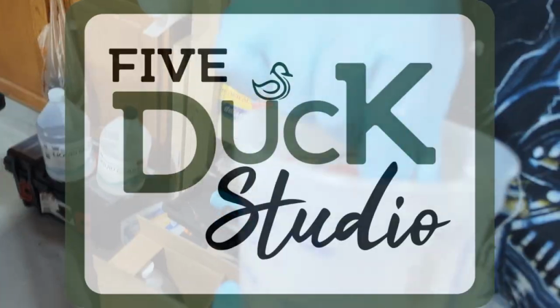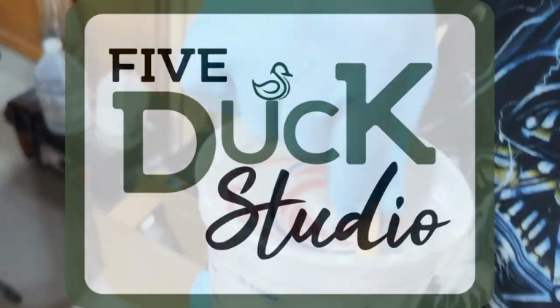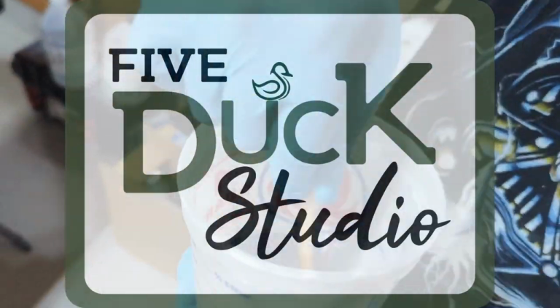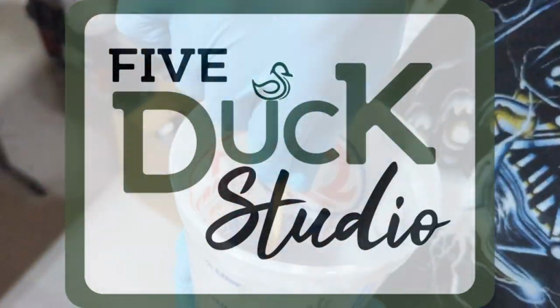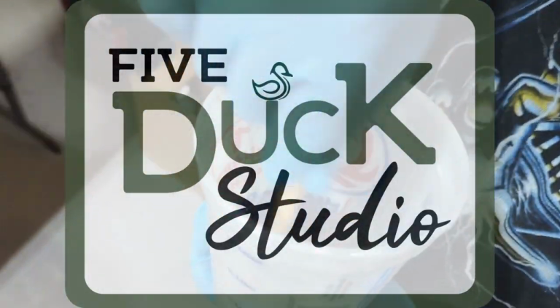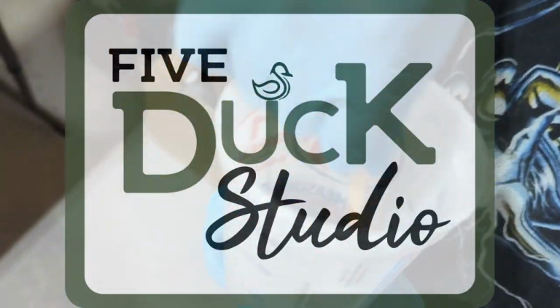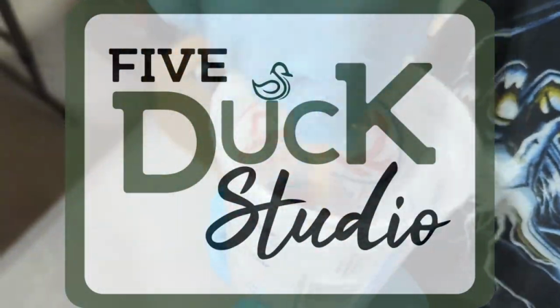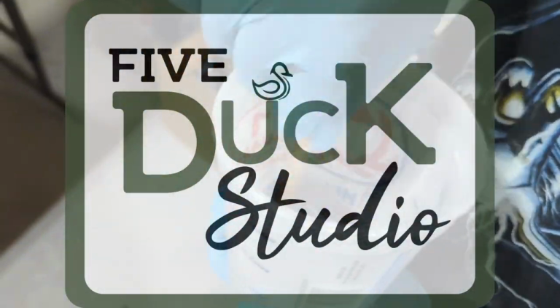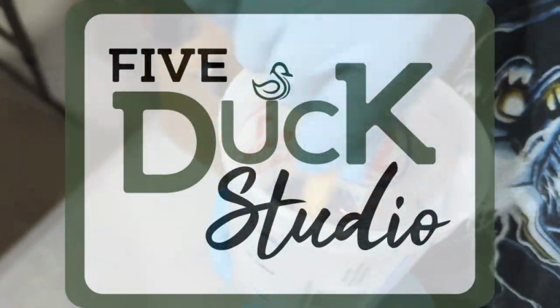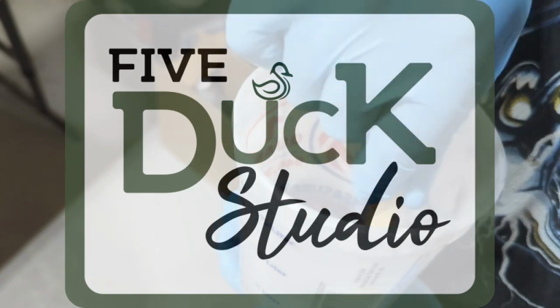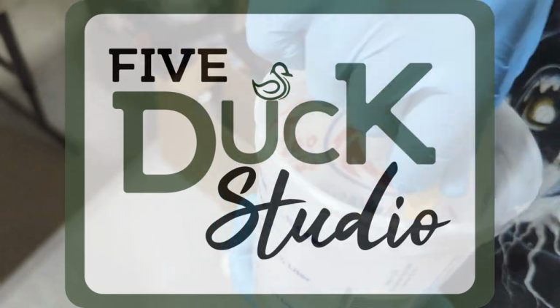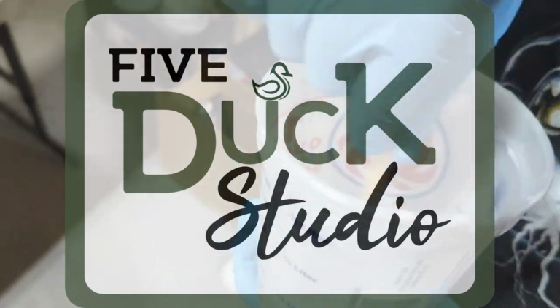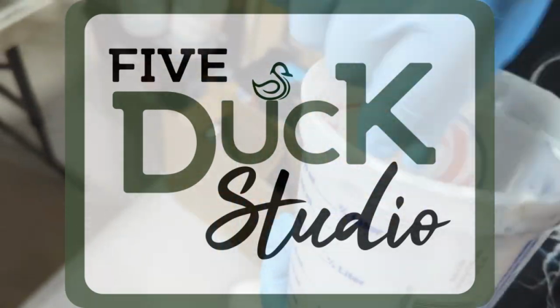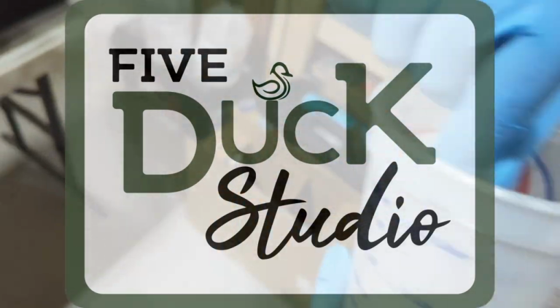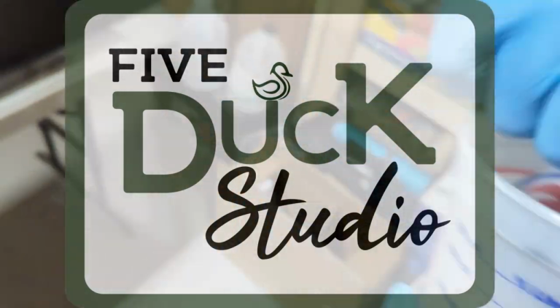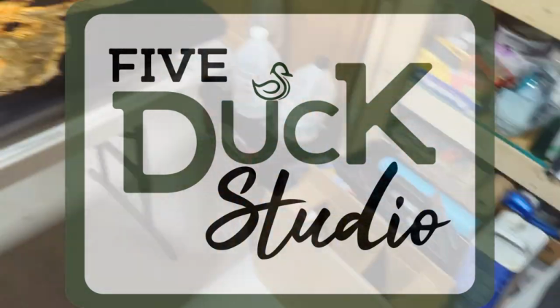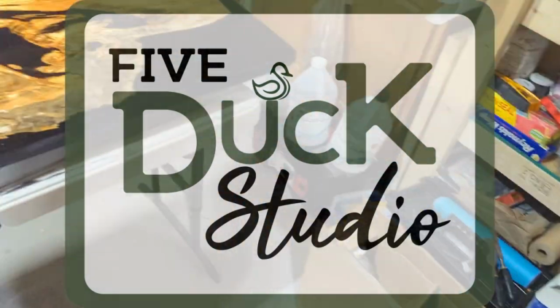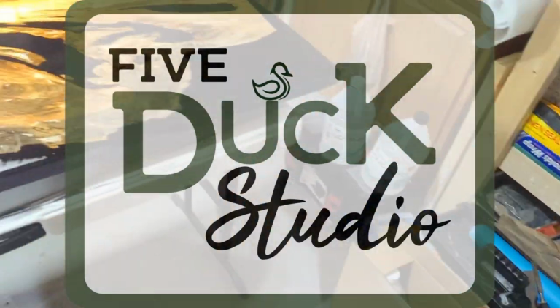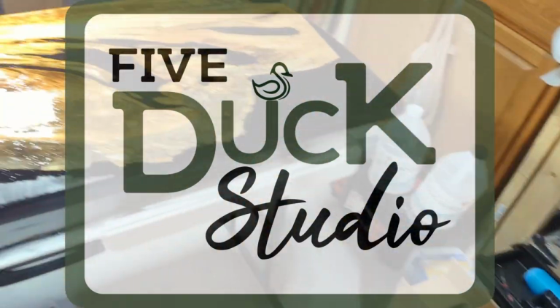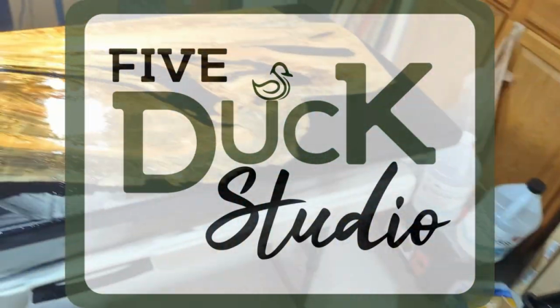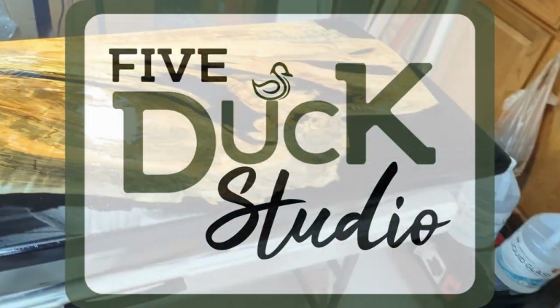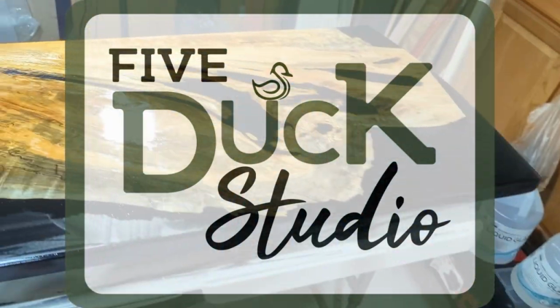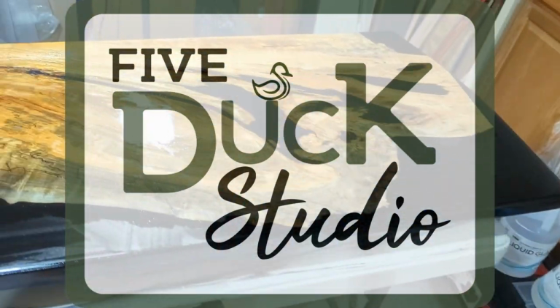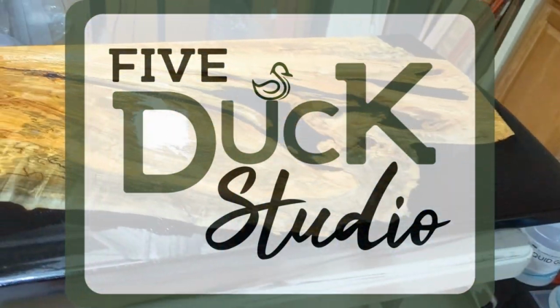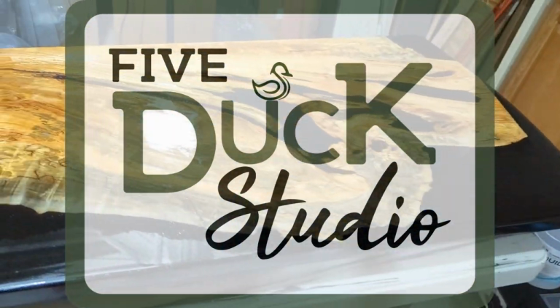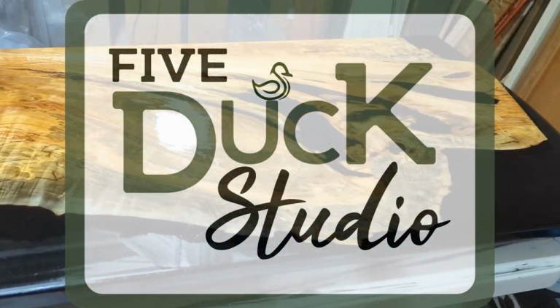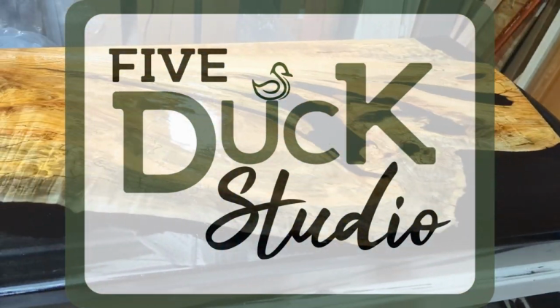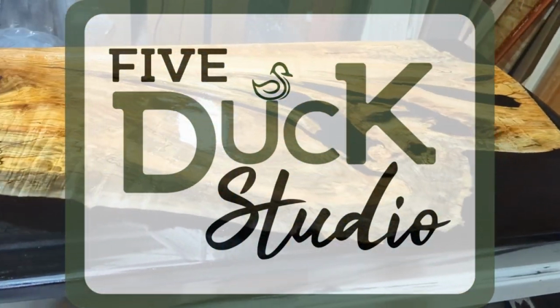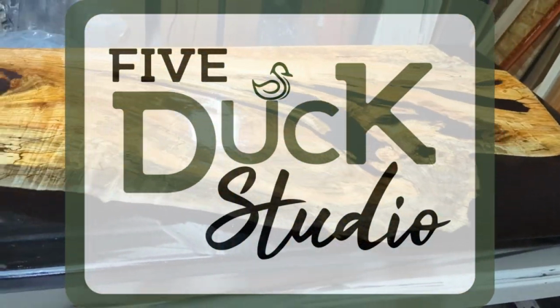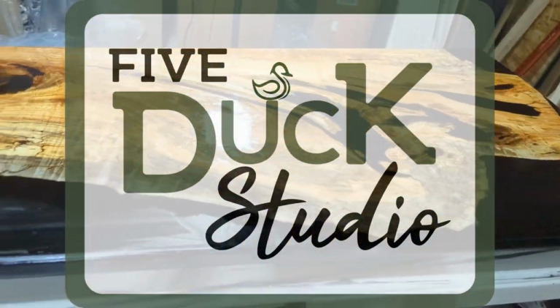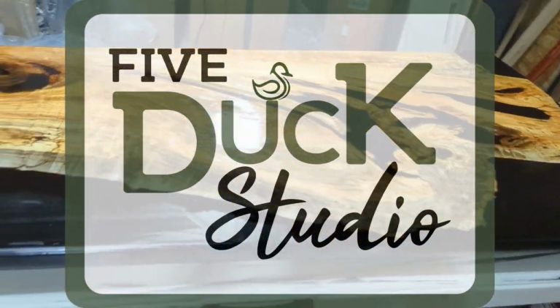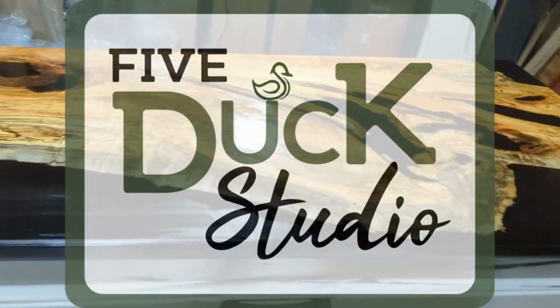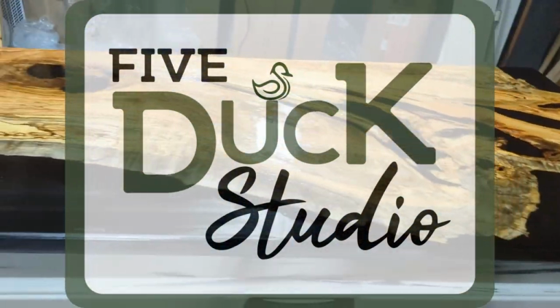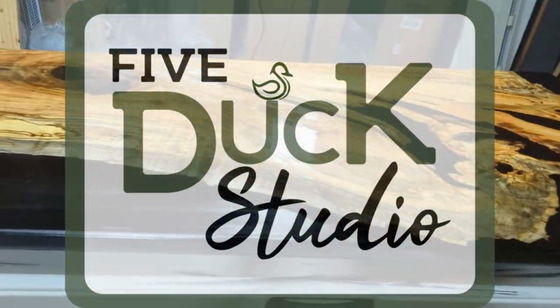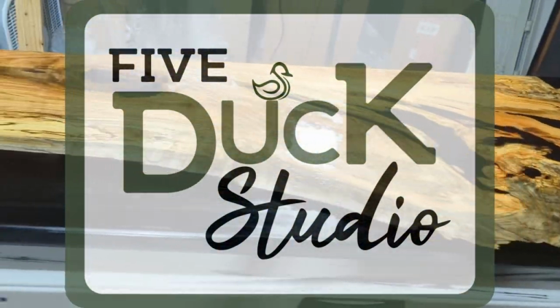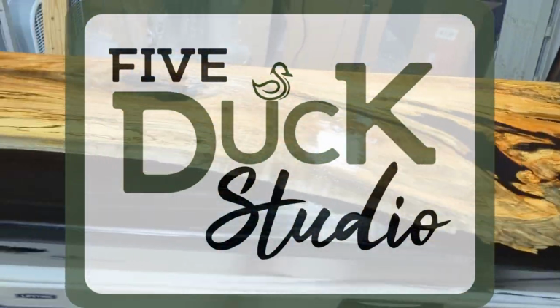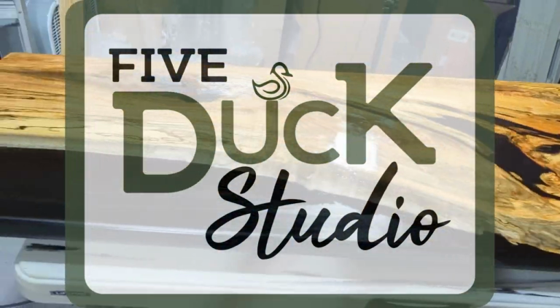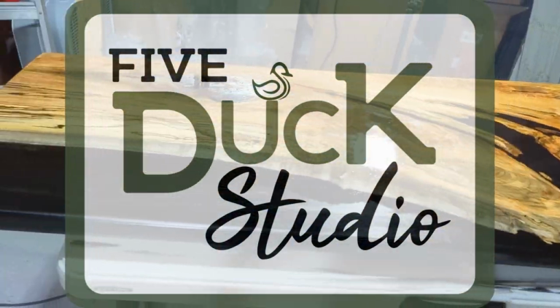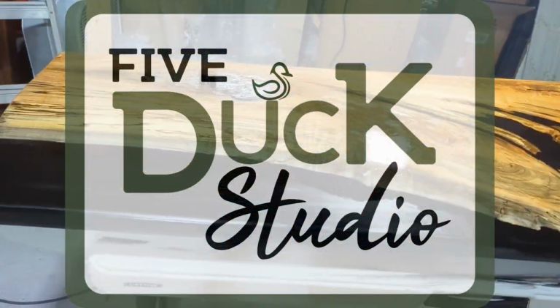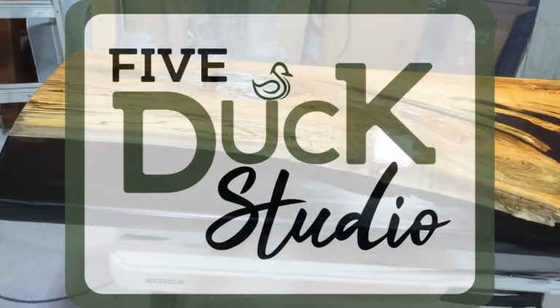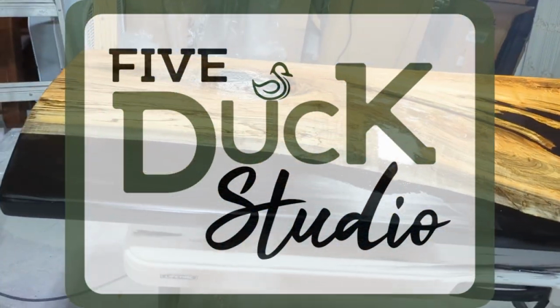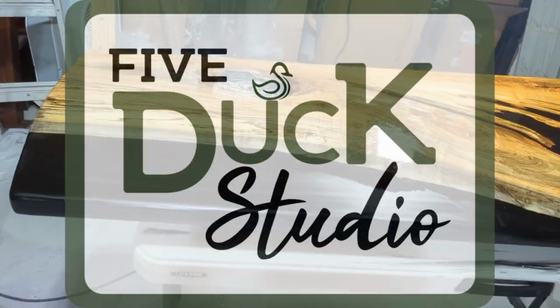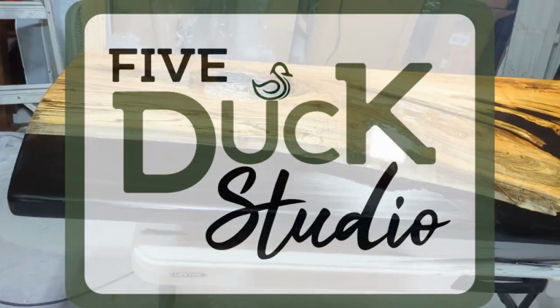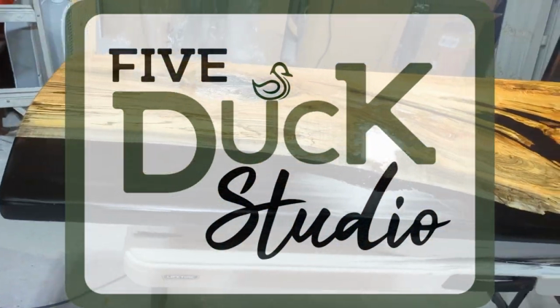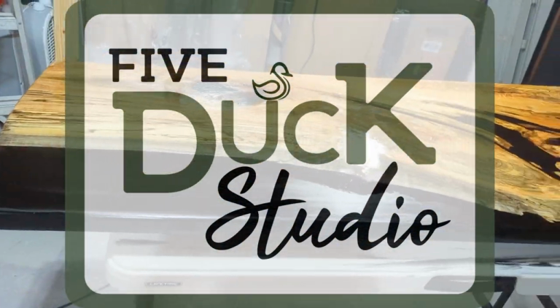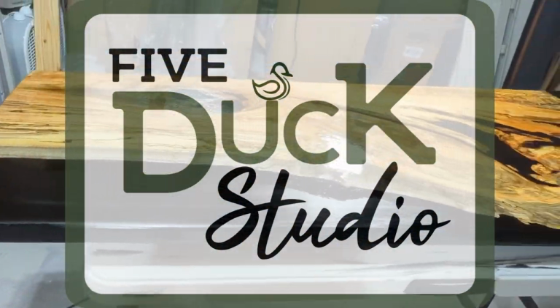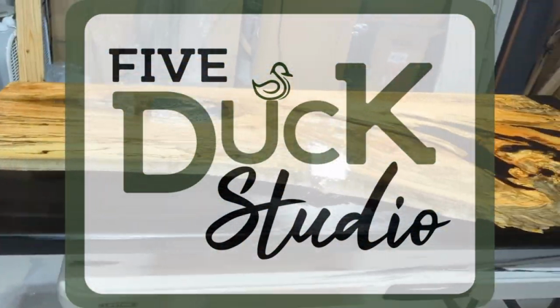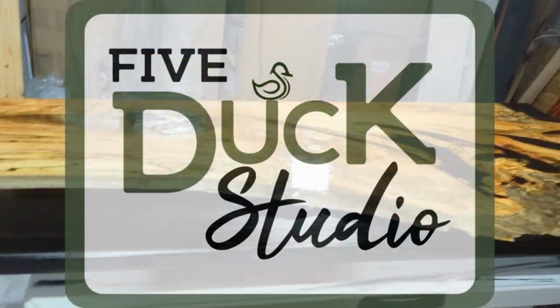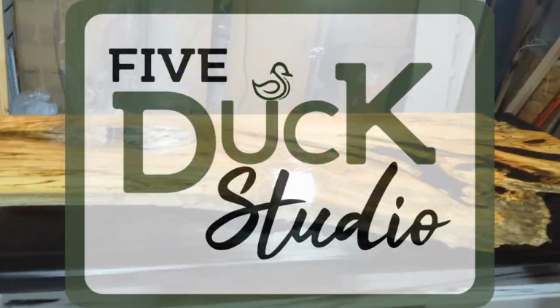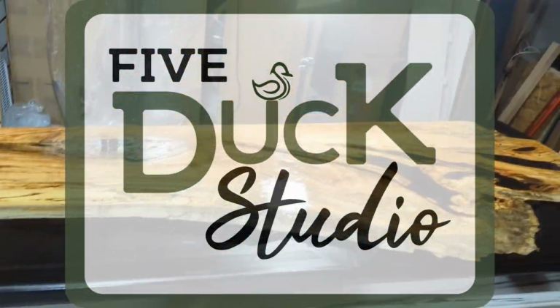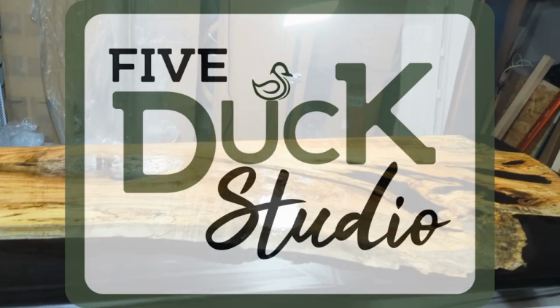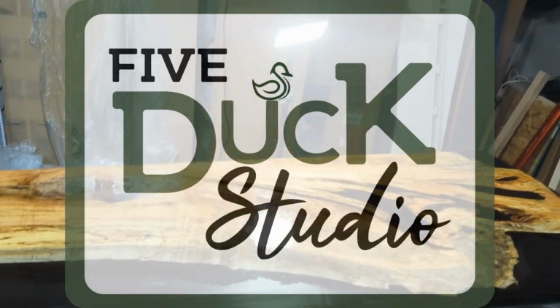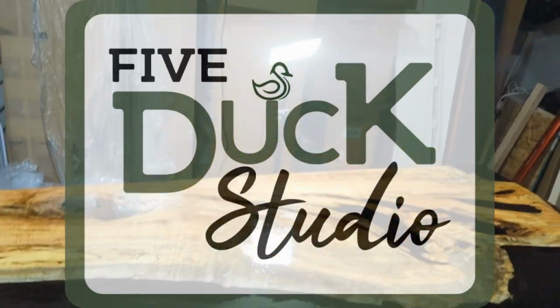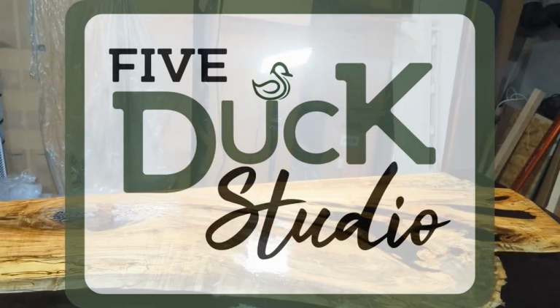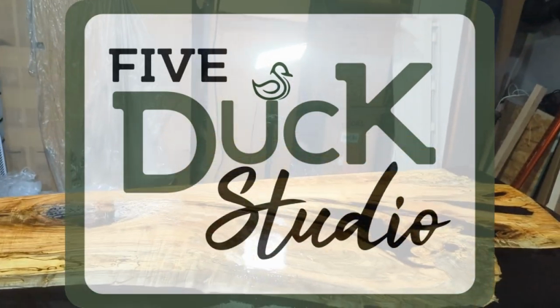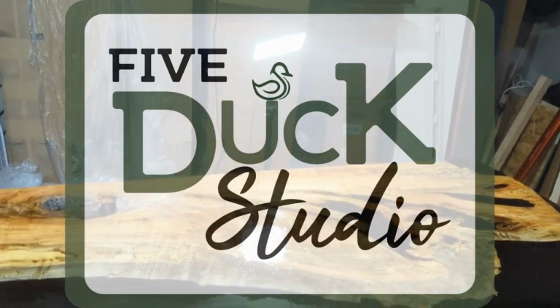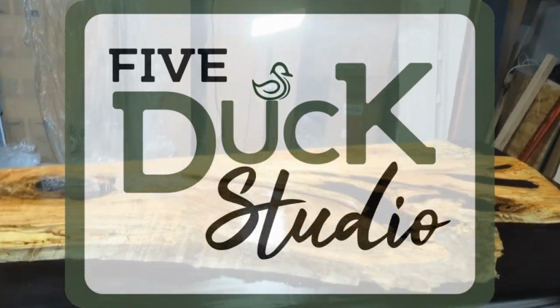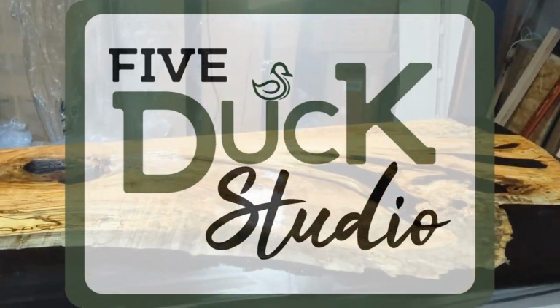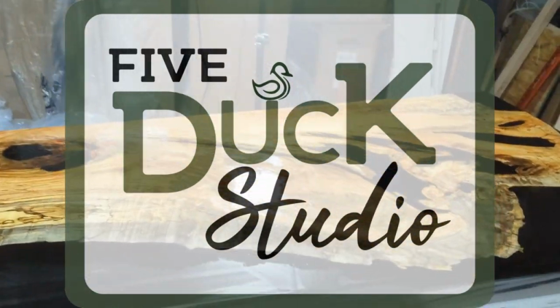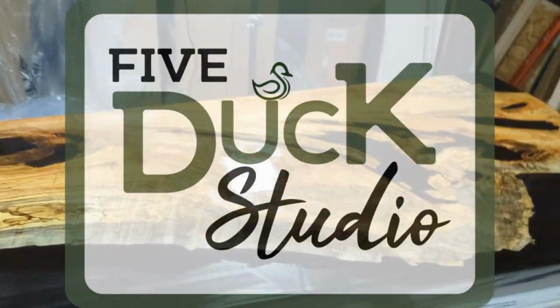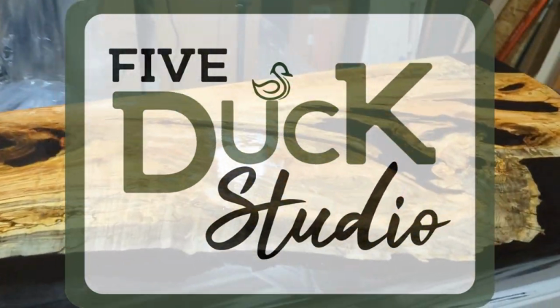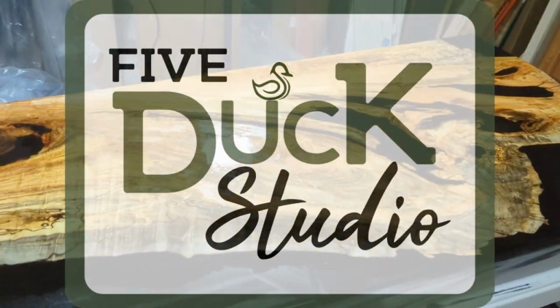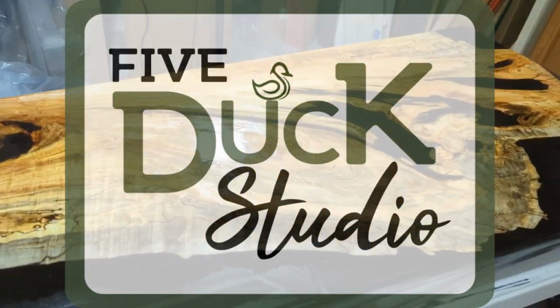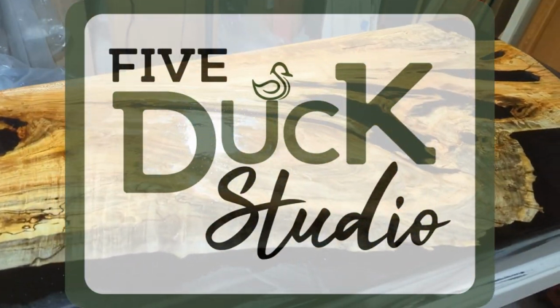All right, we're all caught up now. I'm Joseph with 5duckstudio. Just want to thank everyone who's subscribed to our channel and is watching our videos. Let's get started.